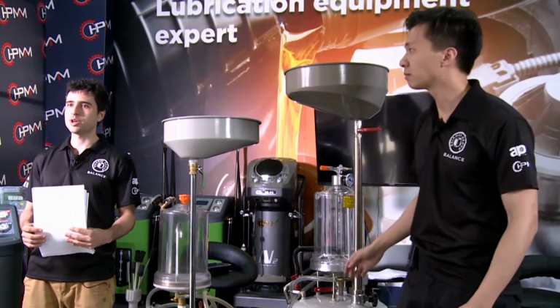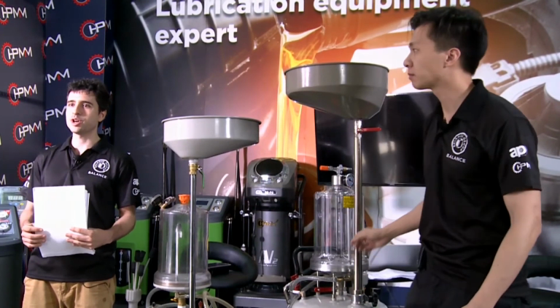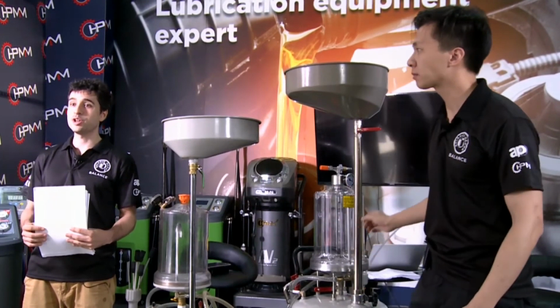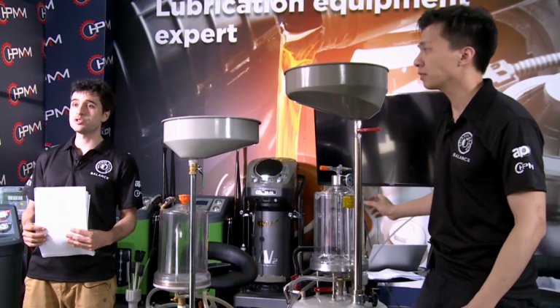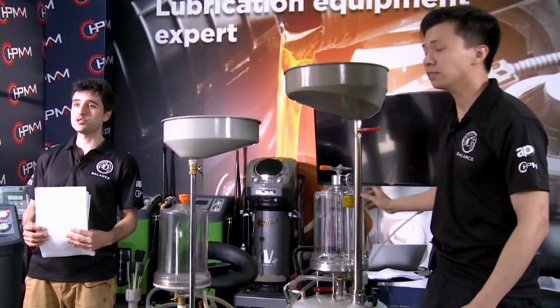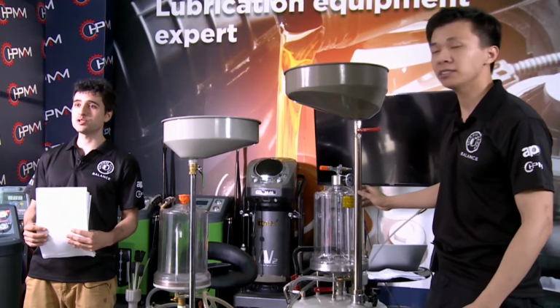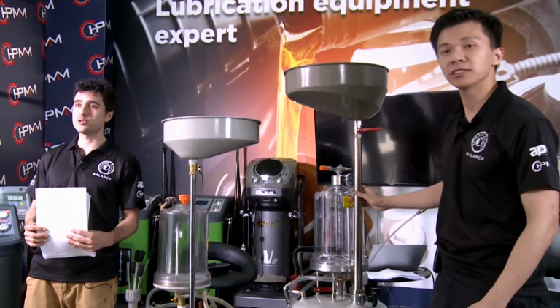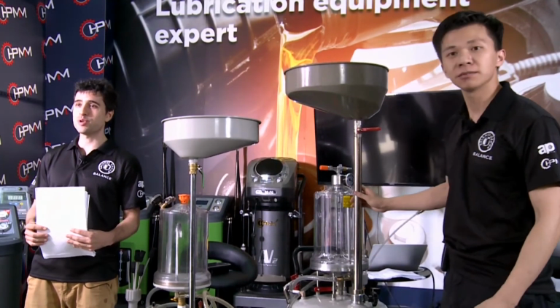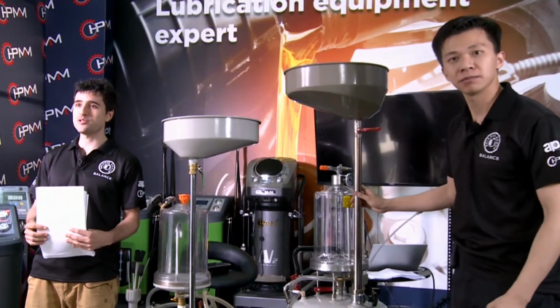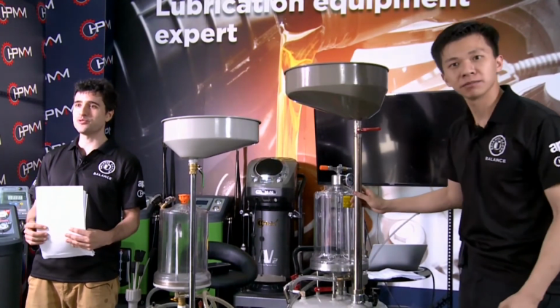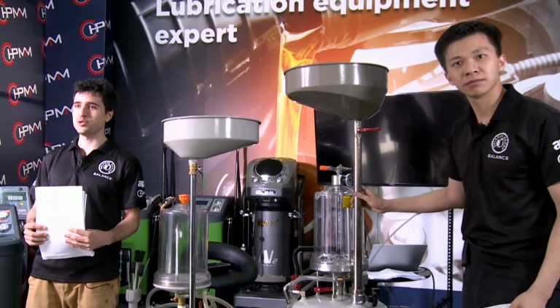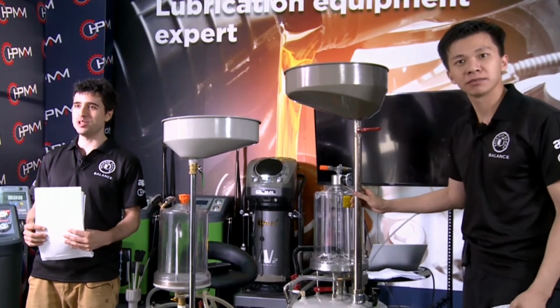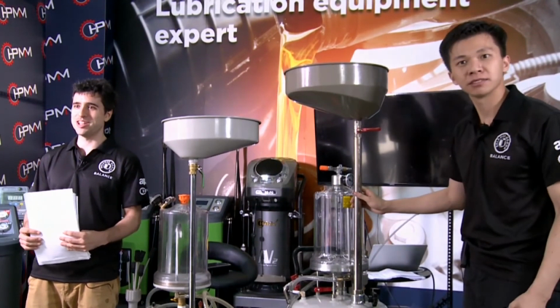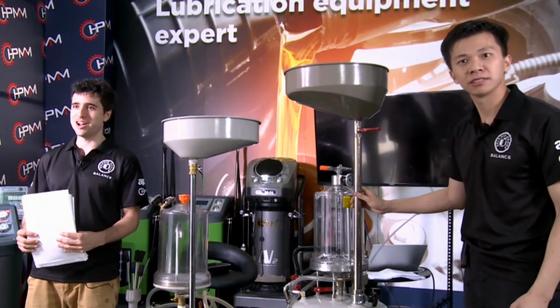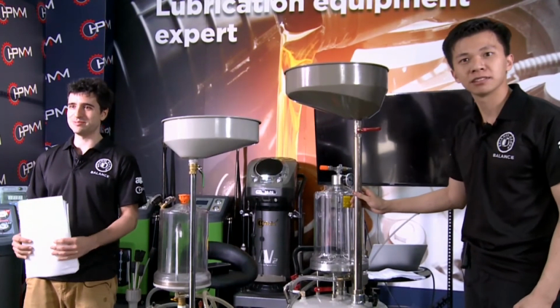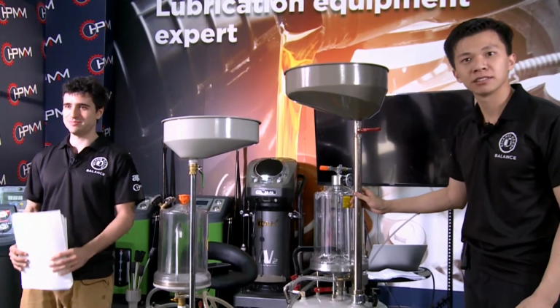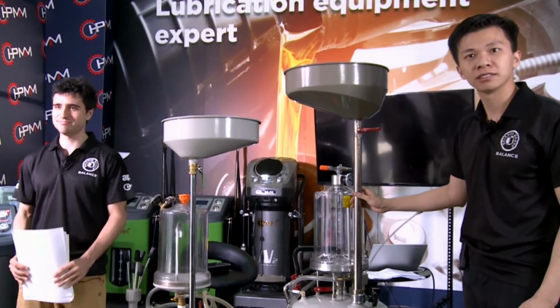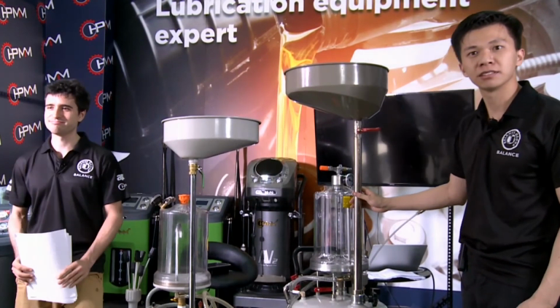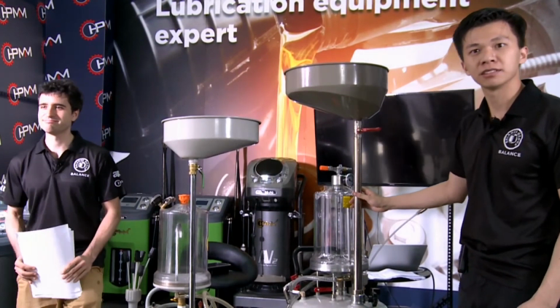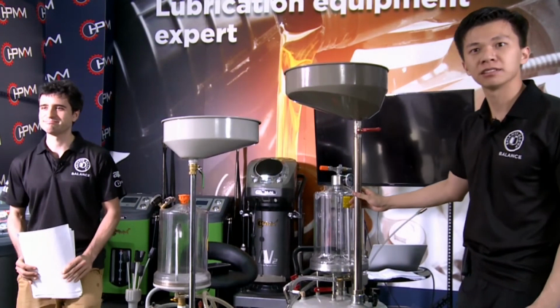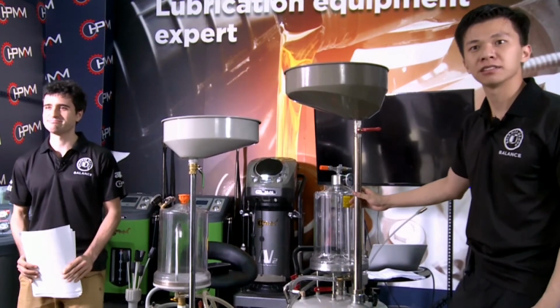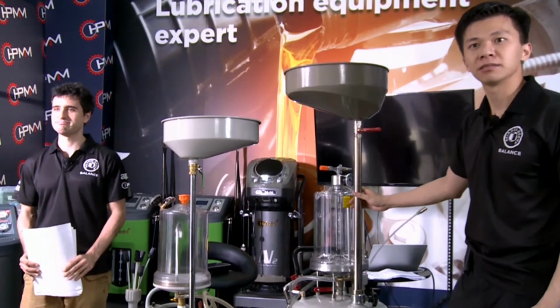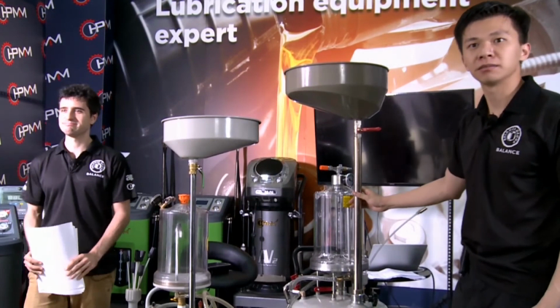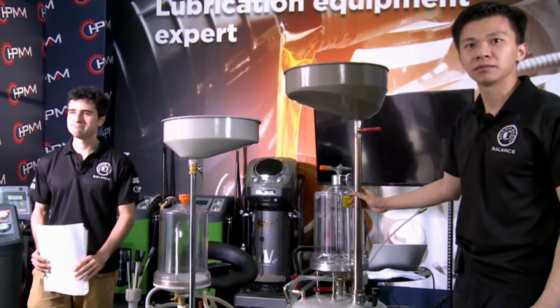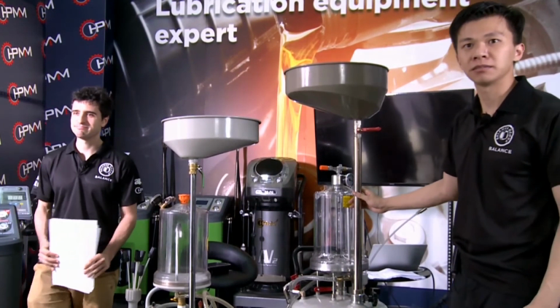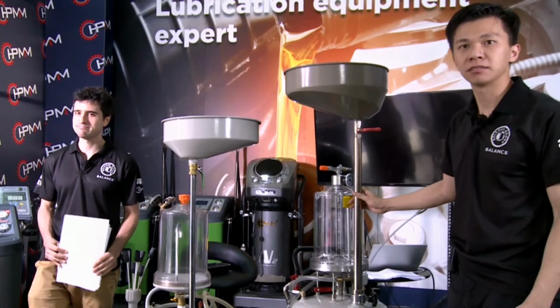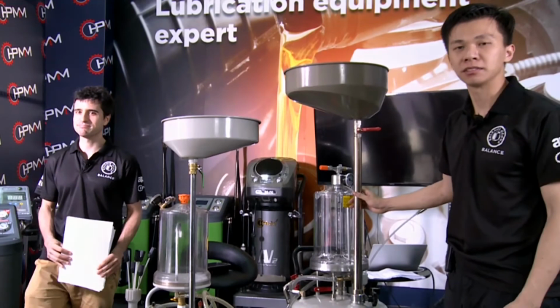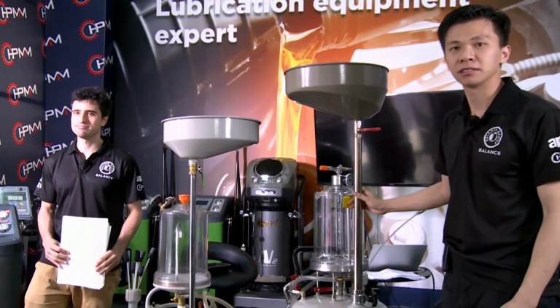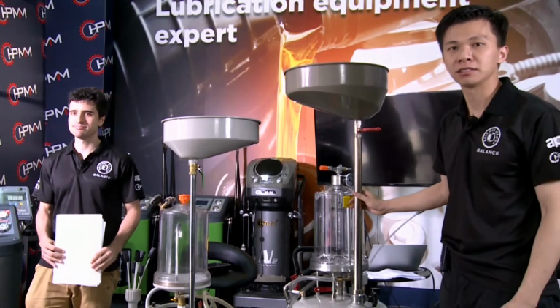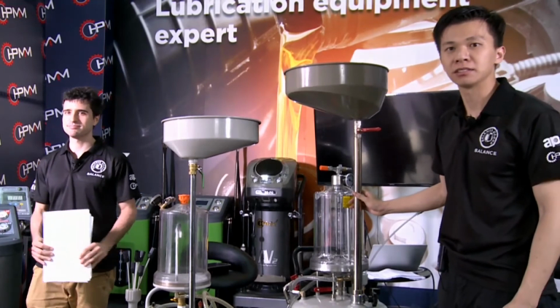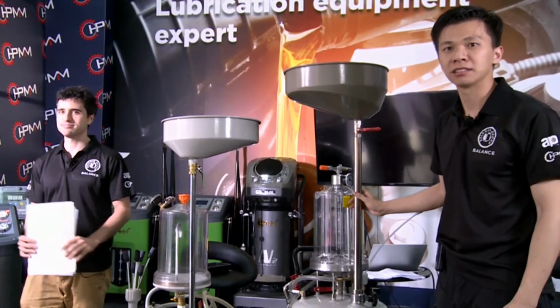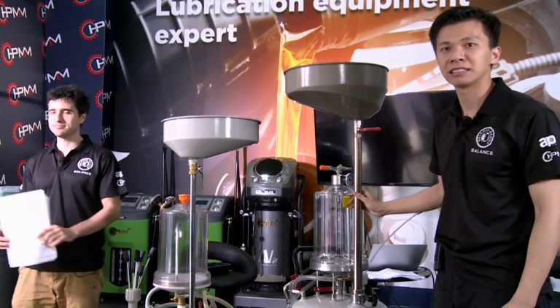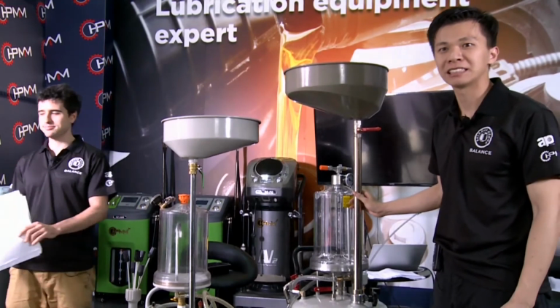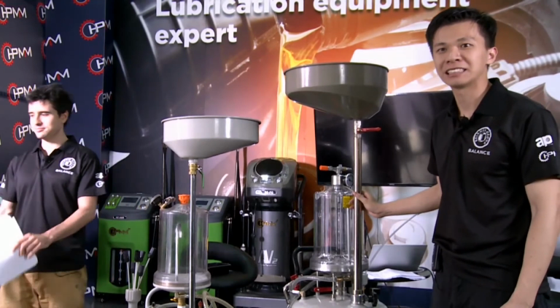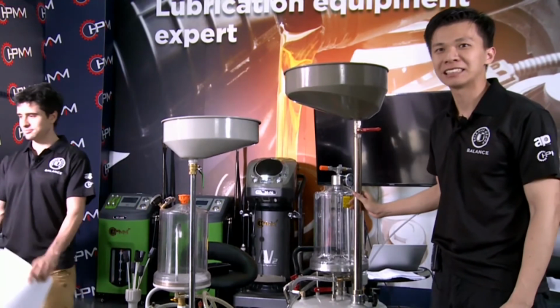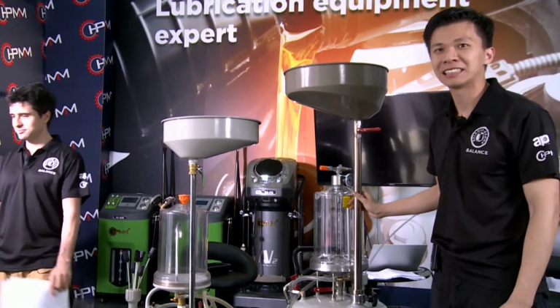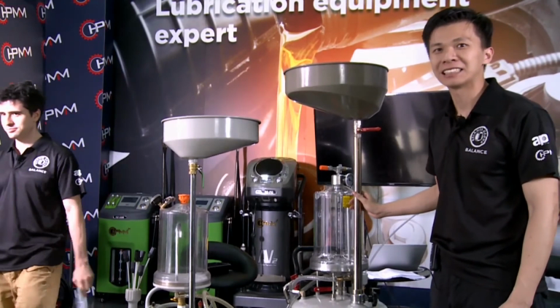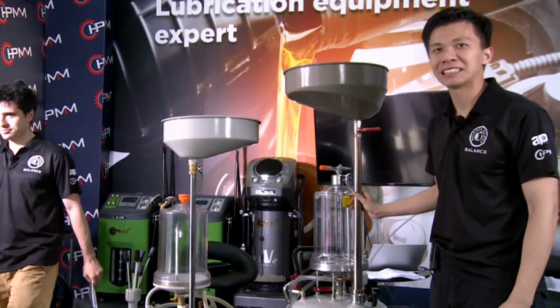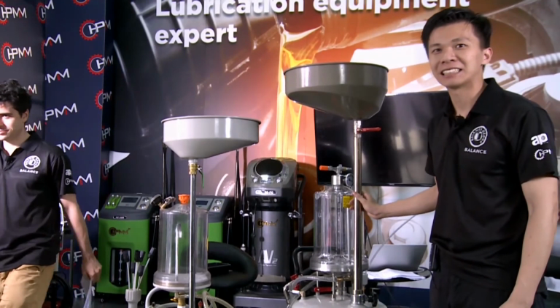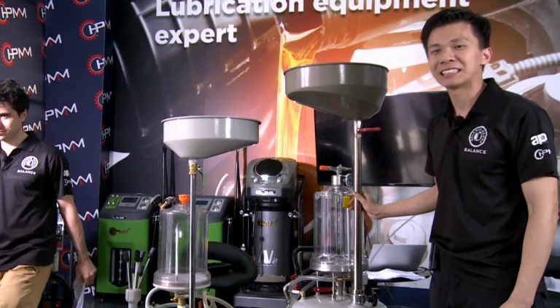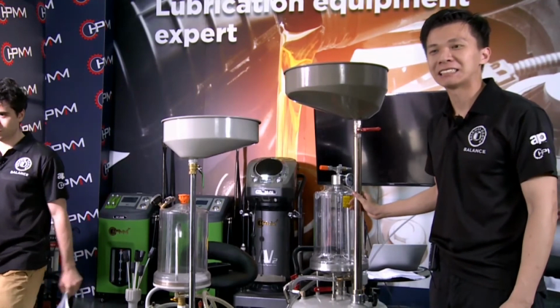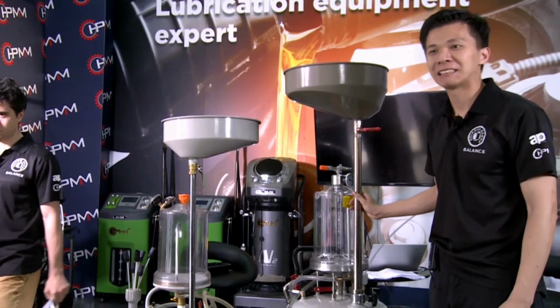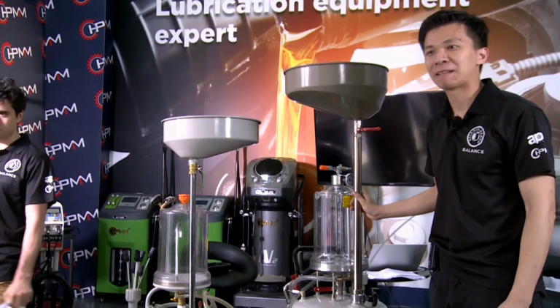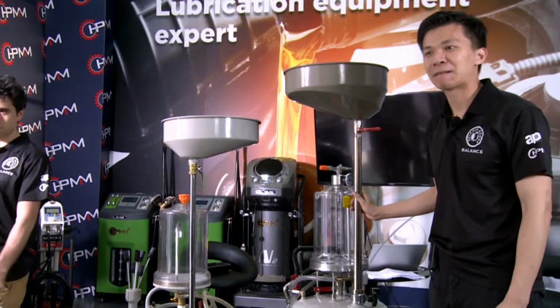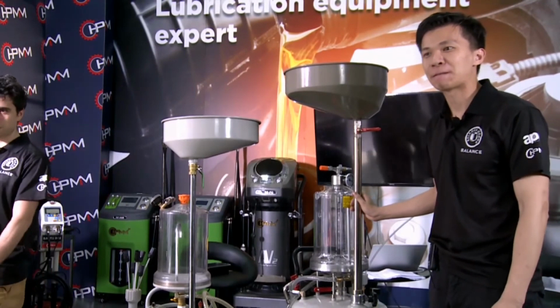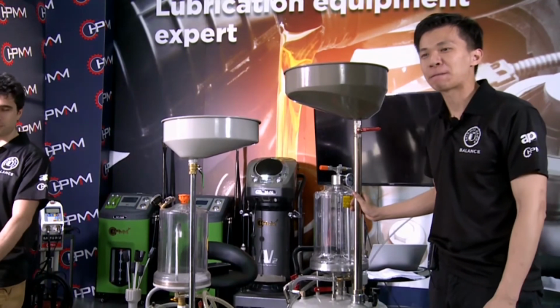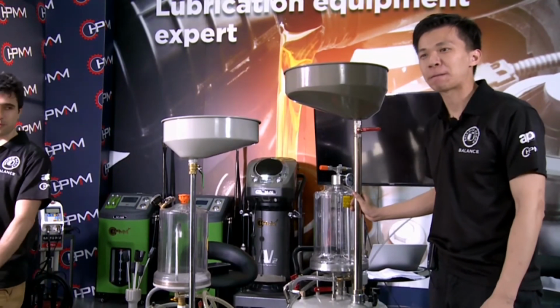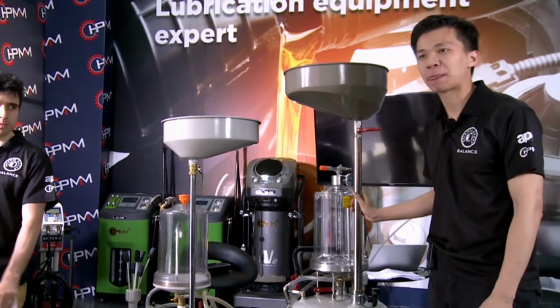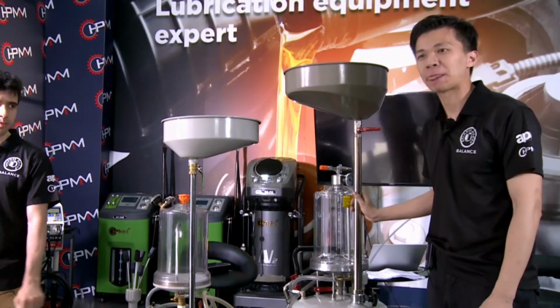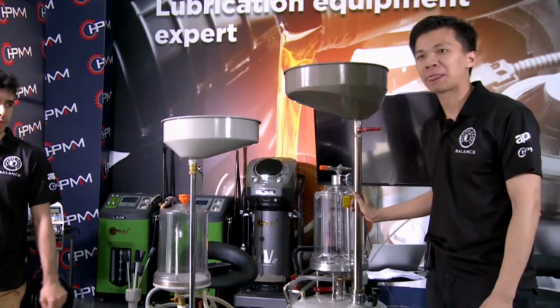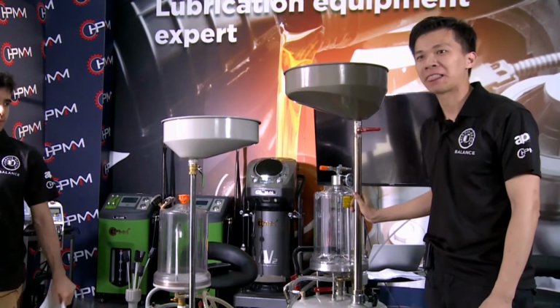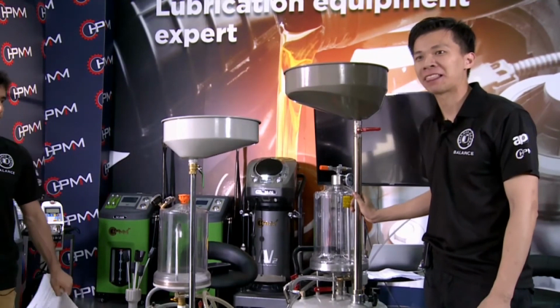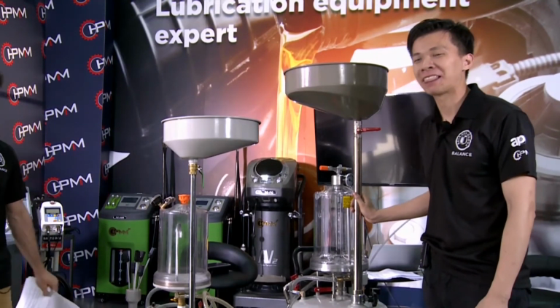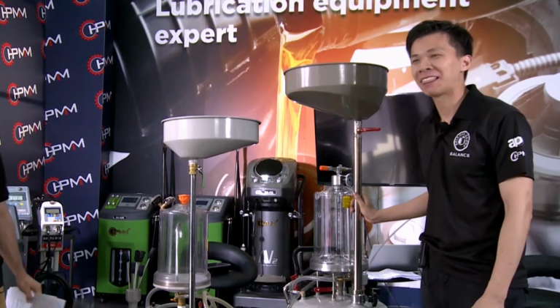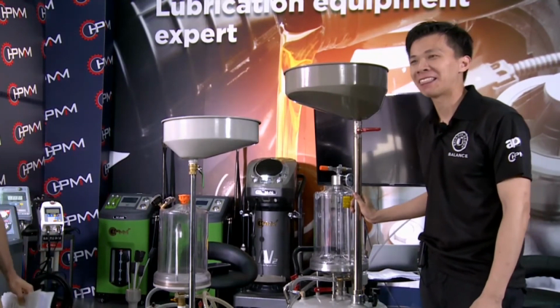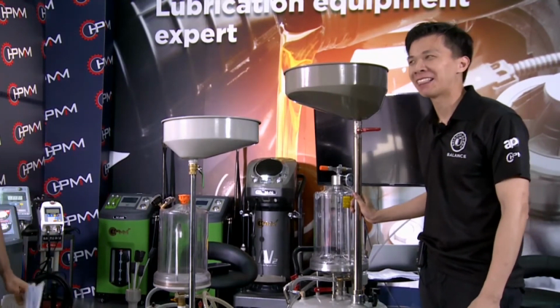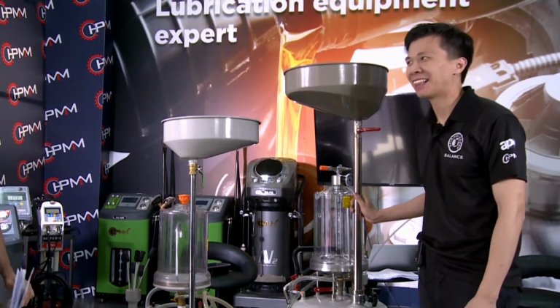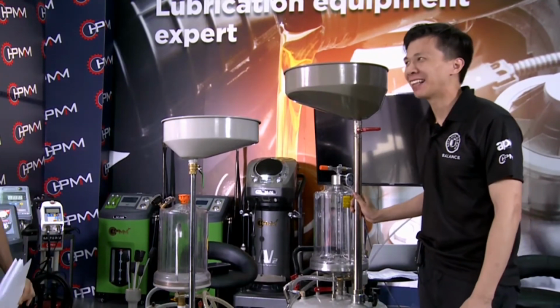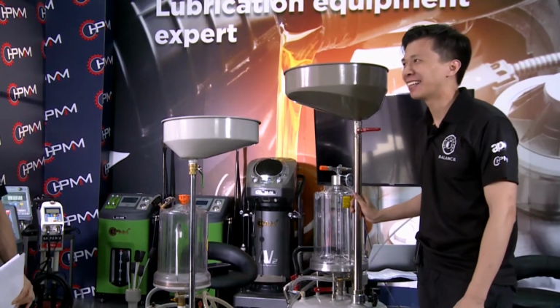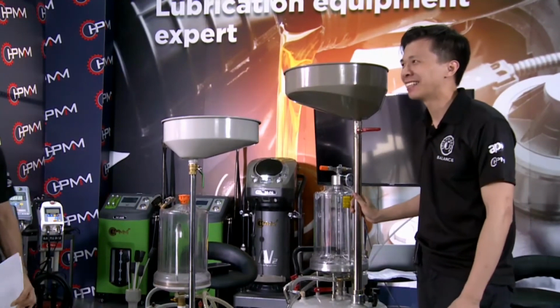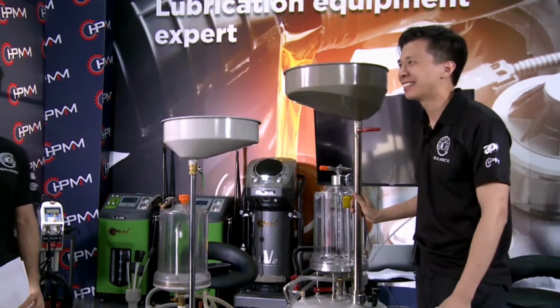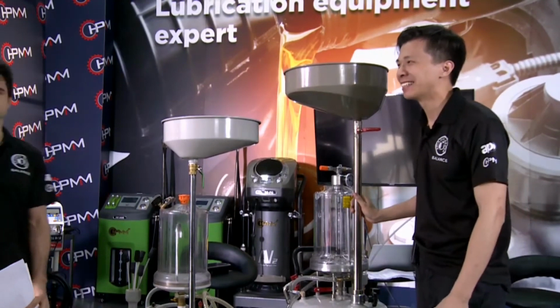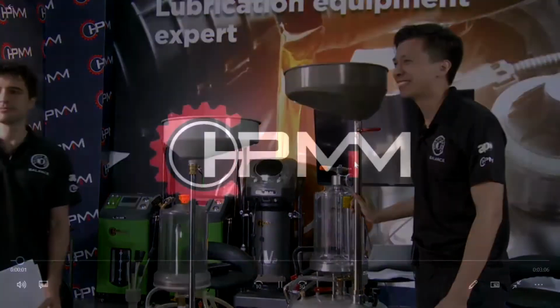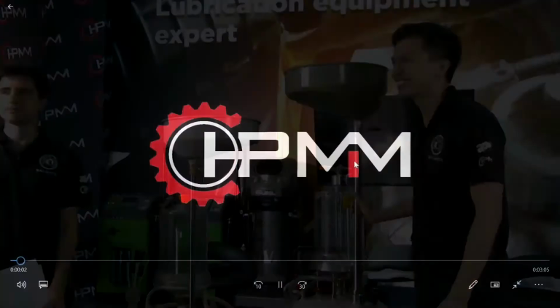Next we will introduce the next model — the brake bleeder. We're going to introduce the brake fluid machine now.